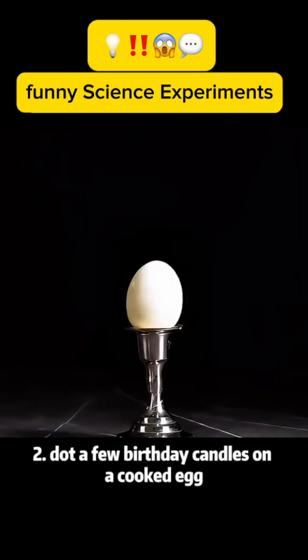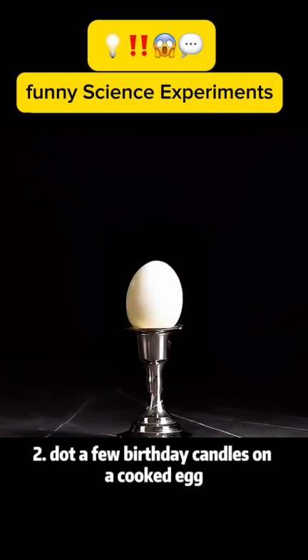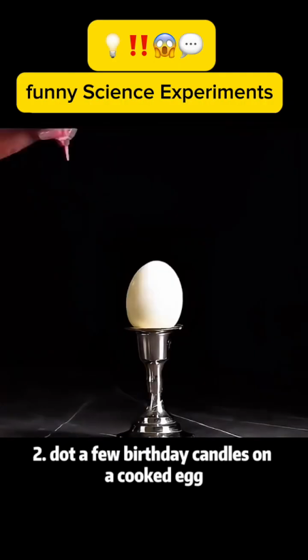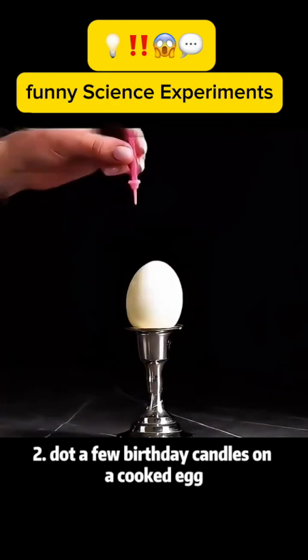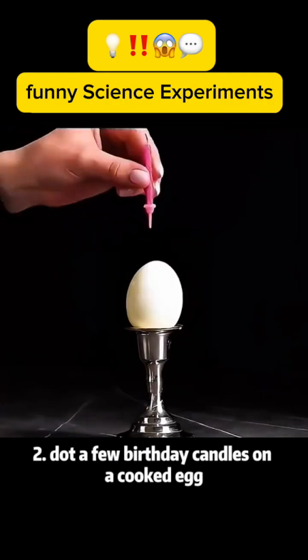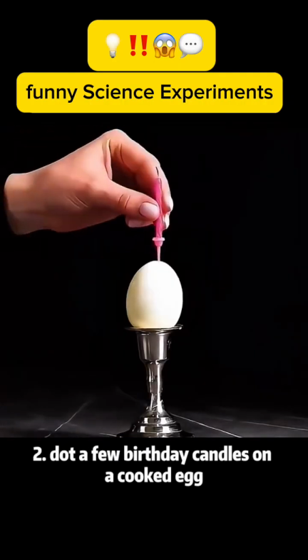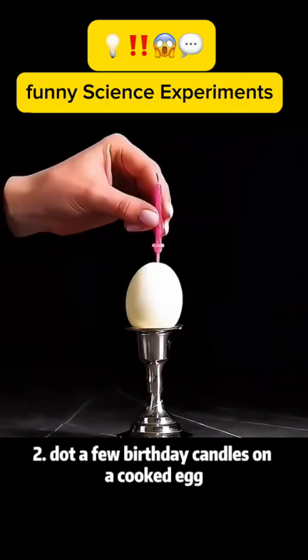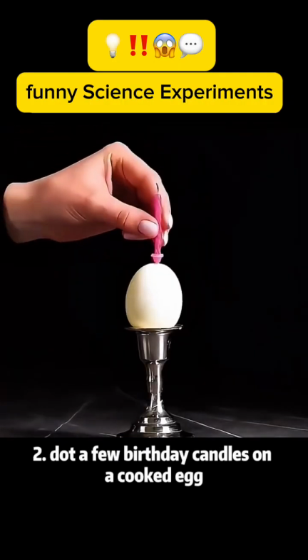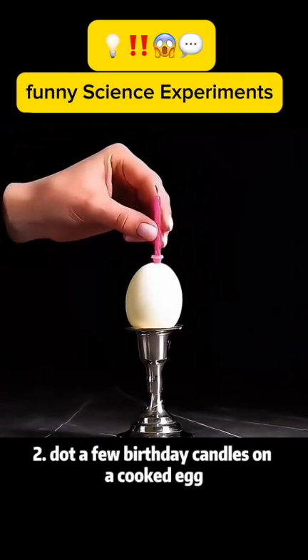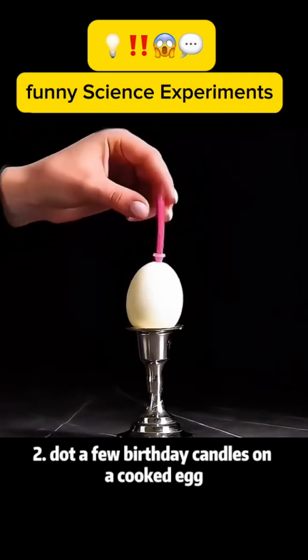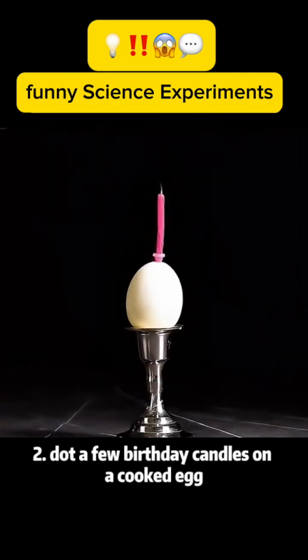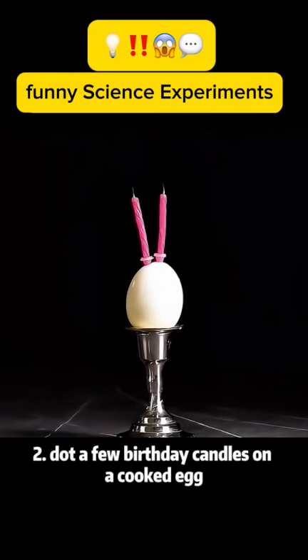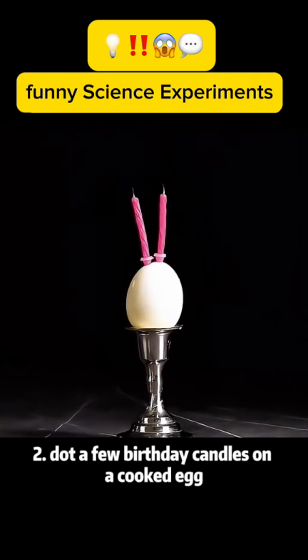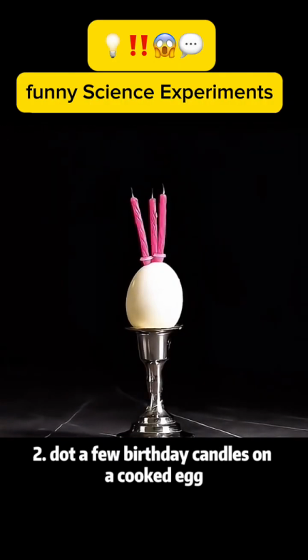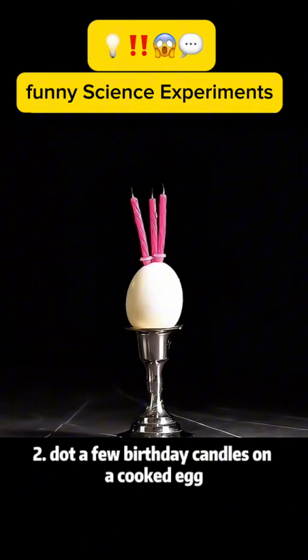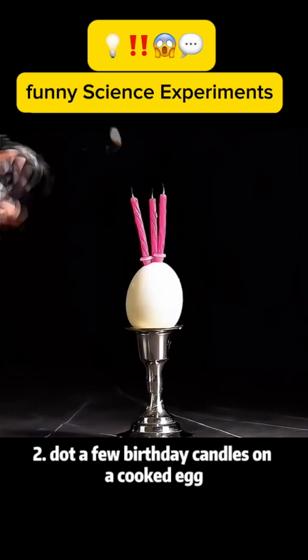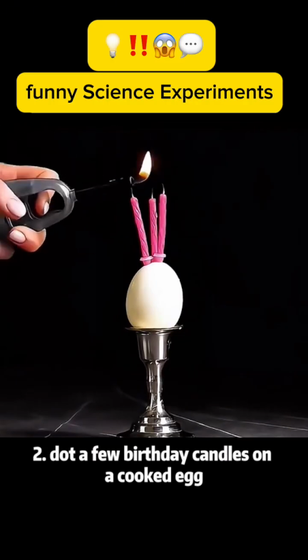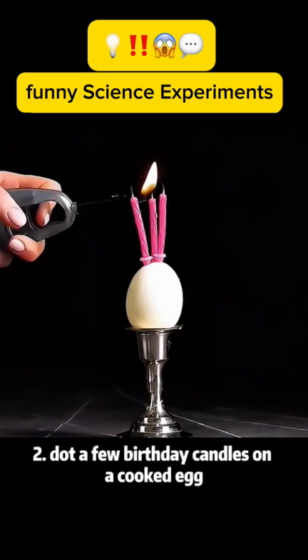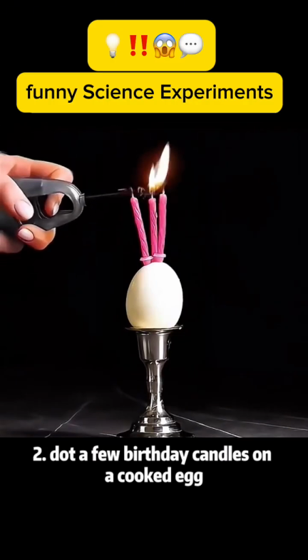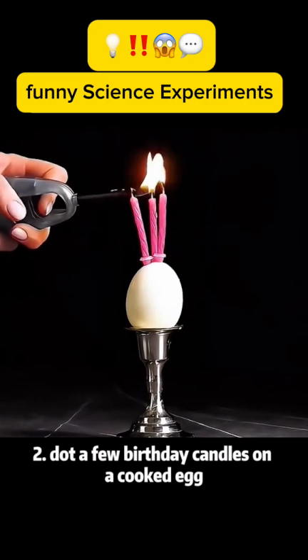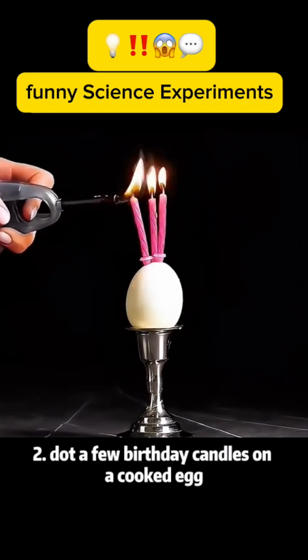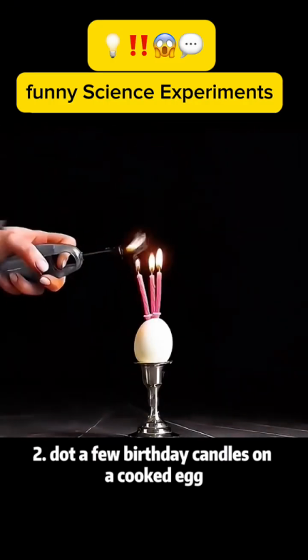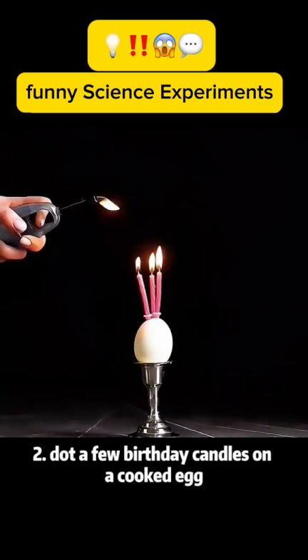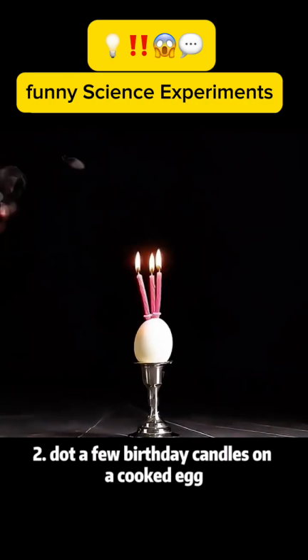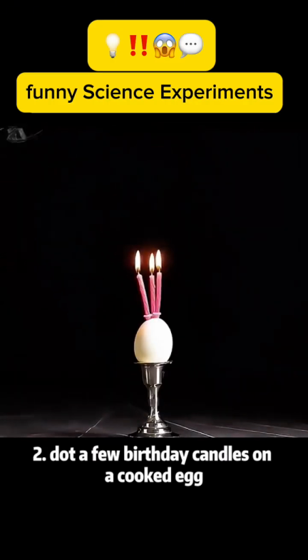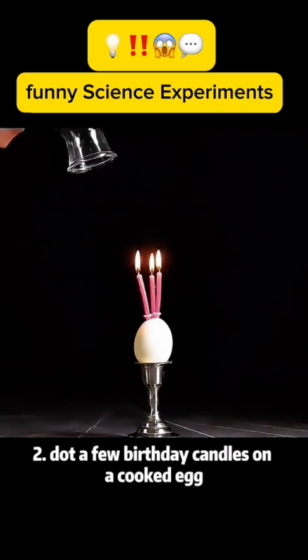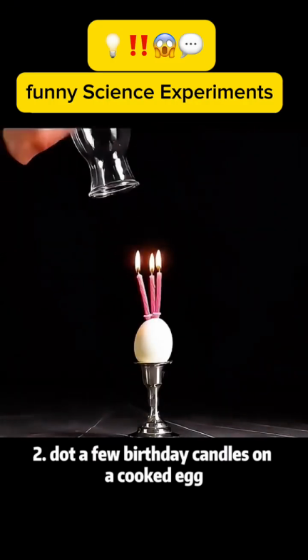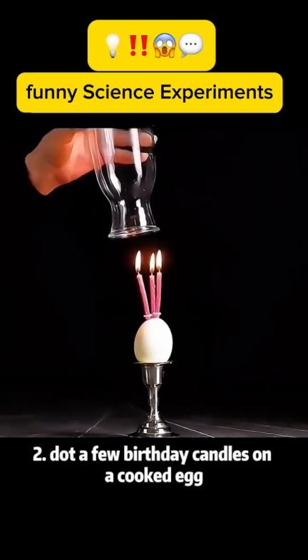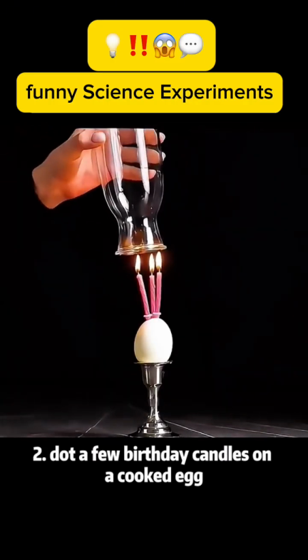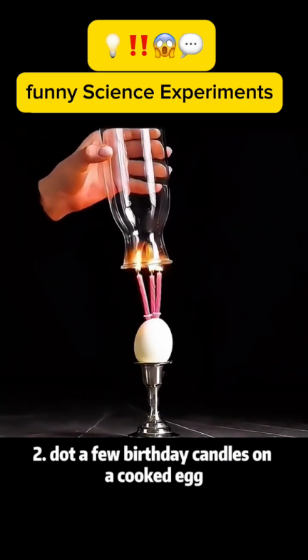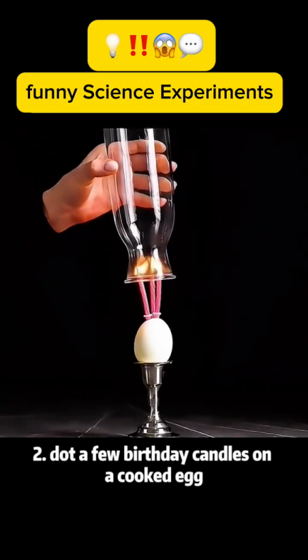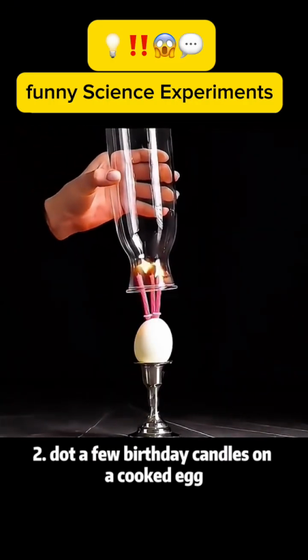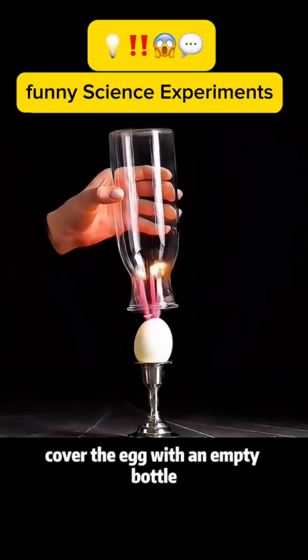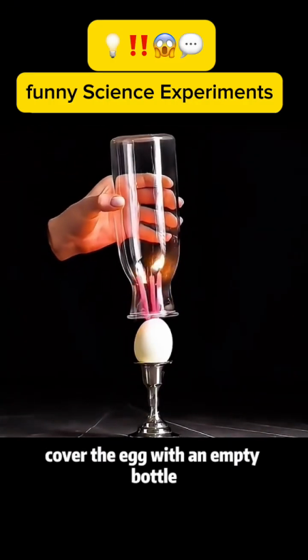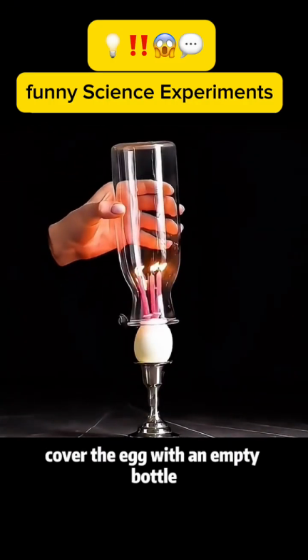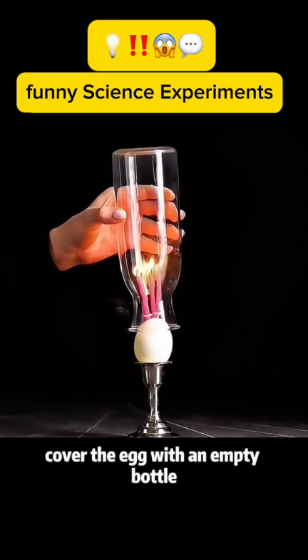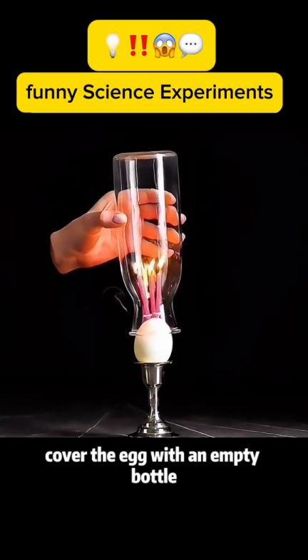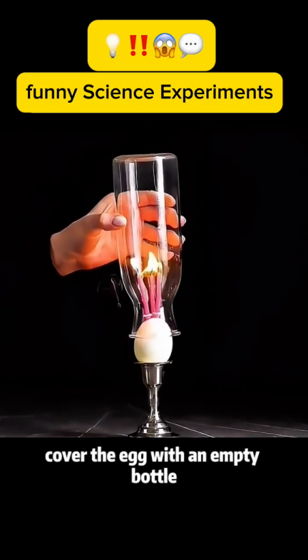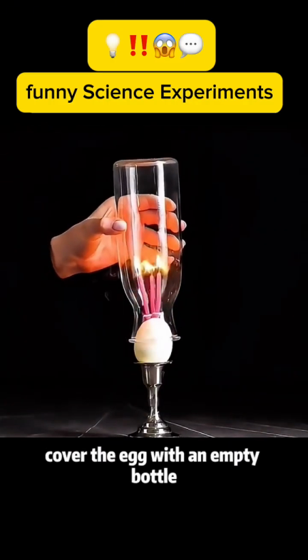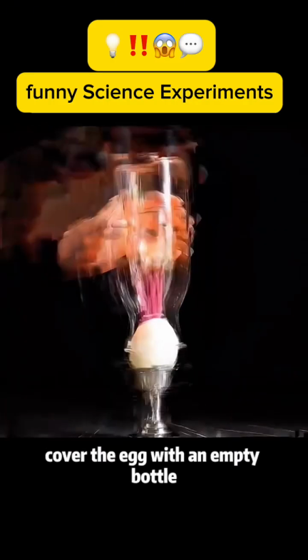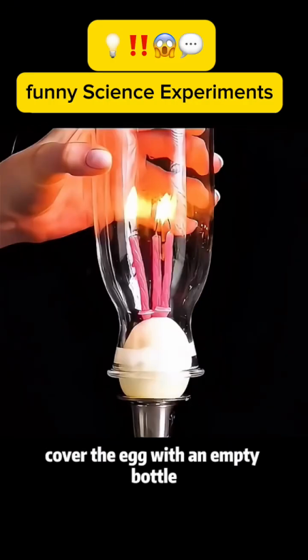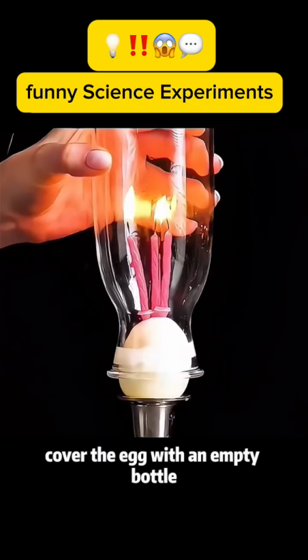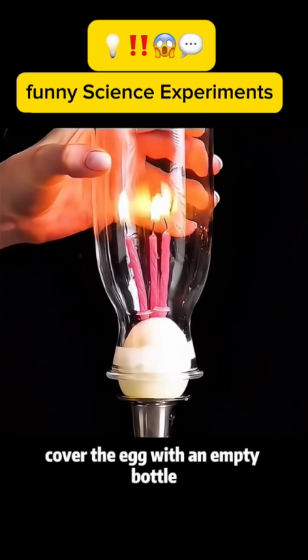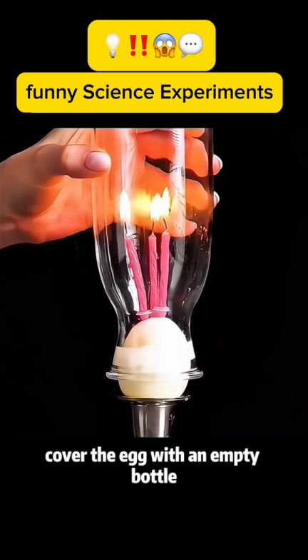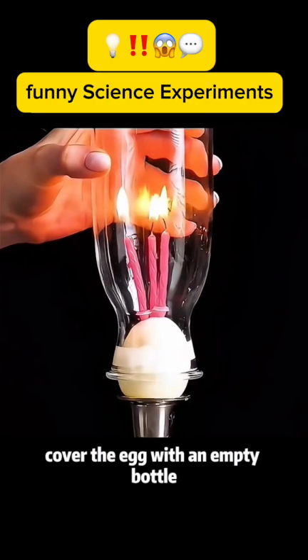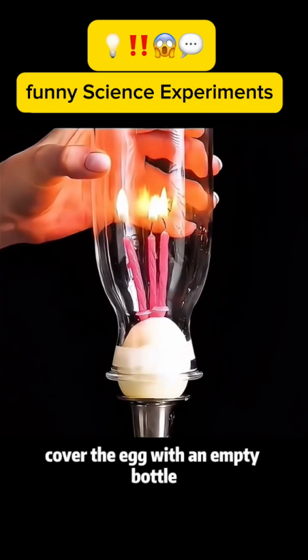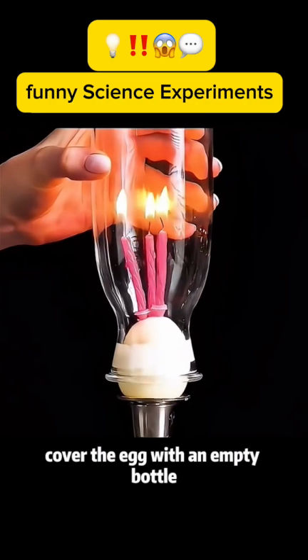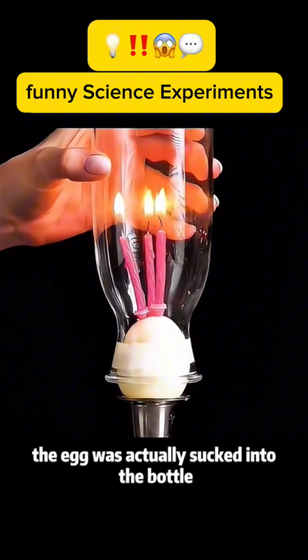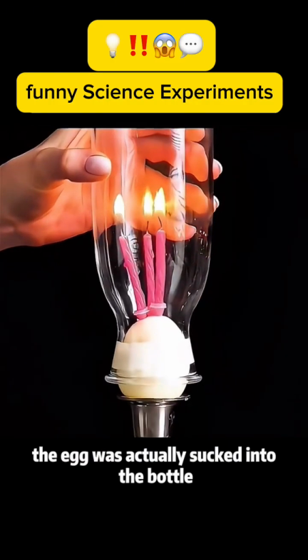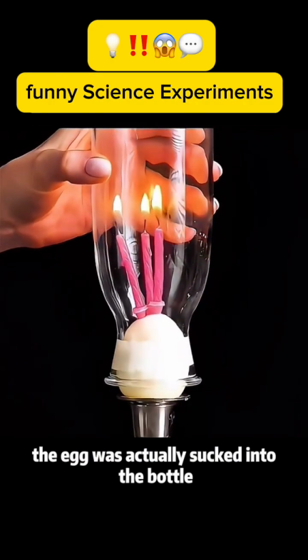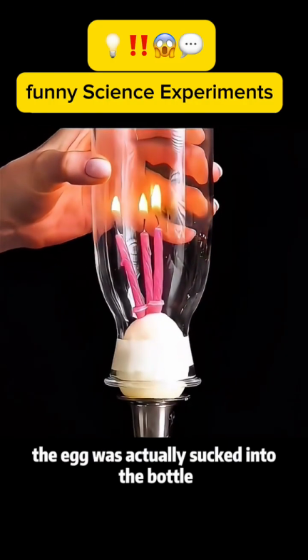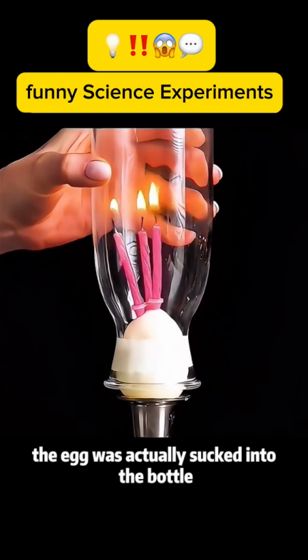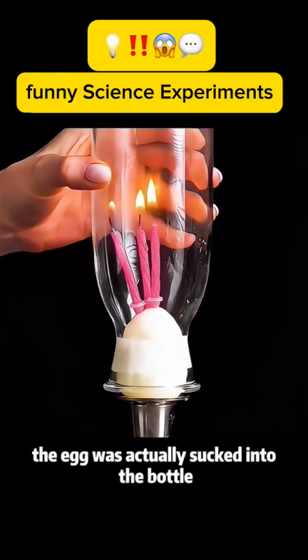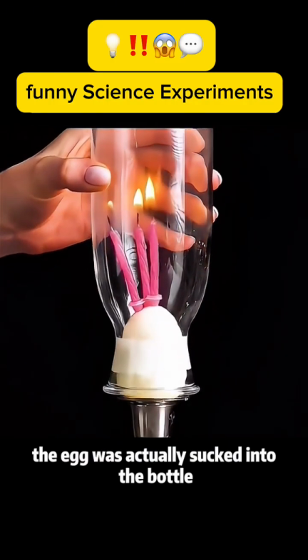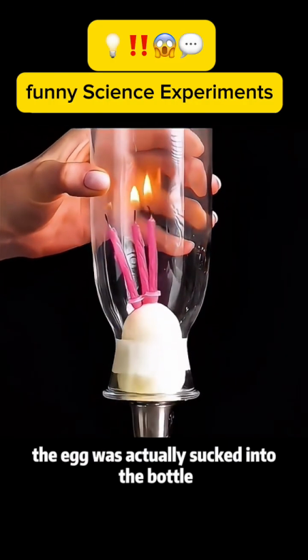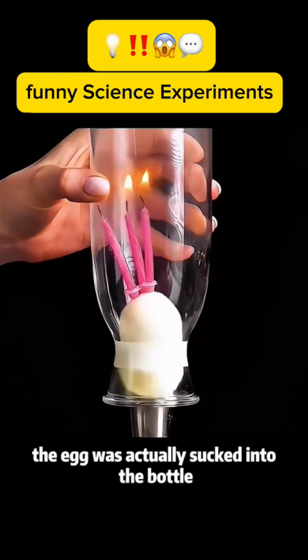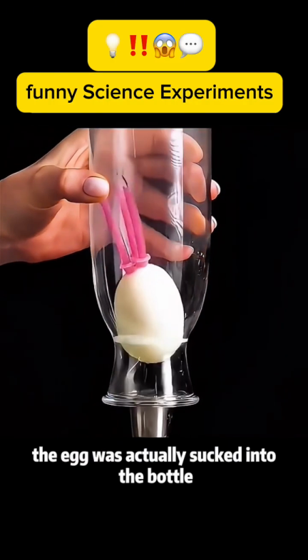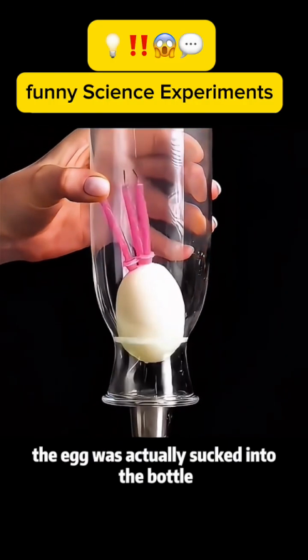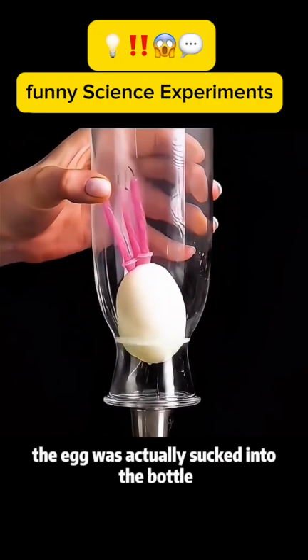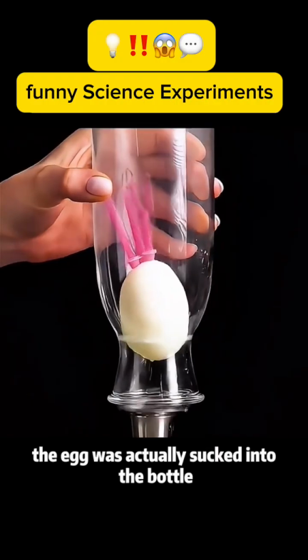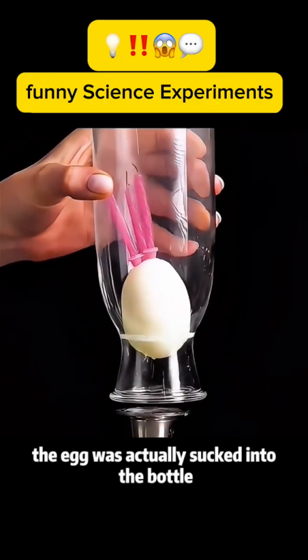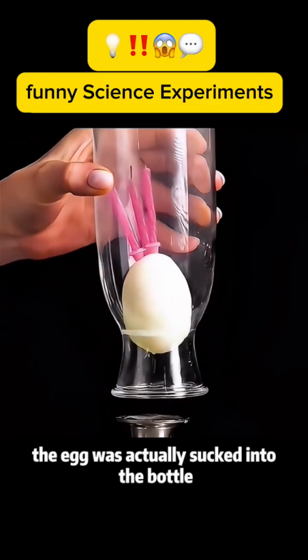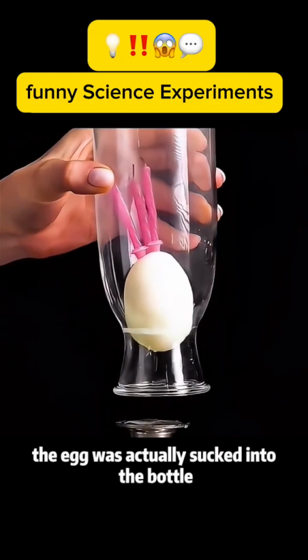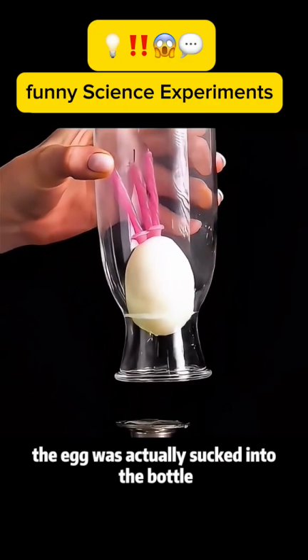Experiment 2: Dot a few birthday candles on a cooked egg. Cover the egg with an empty bottle. The egg is actually sucked into the bottle.